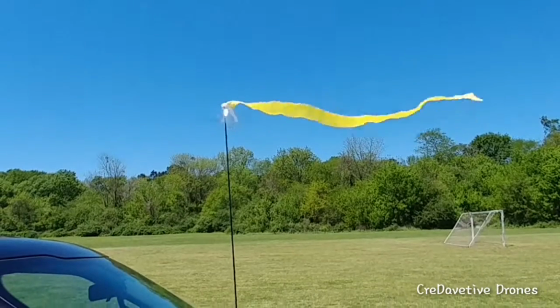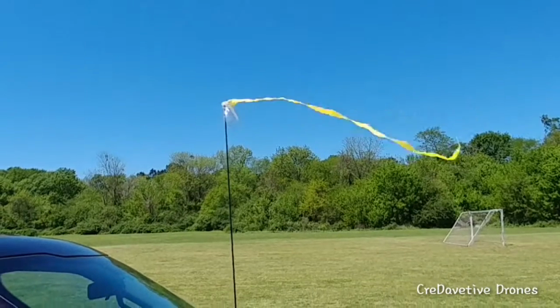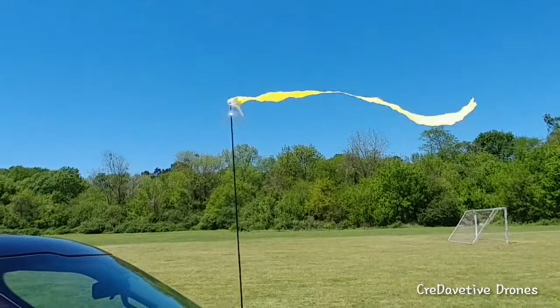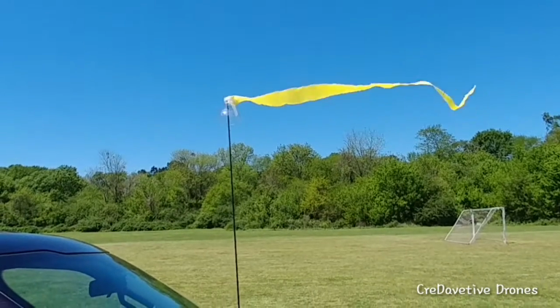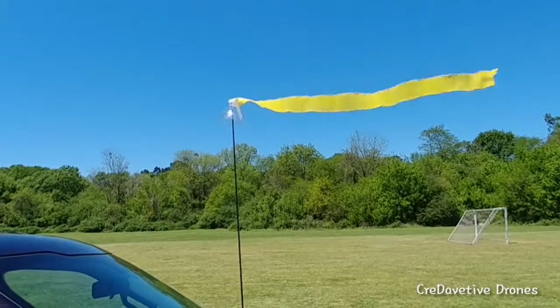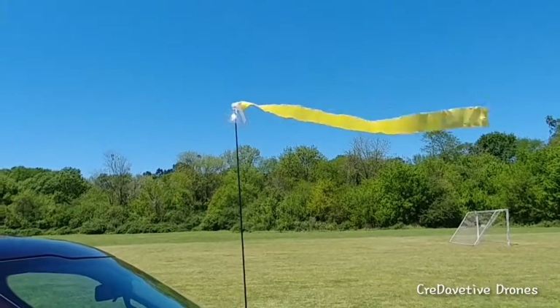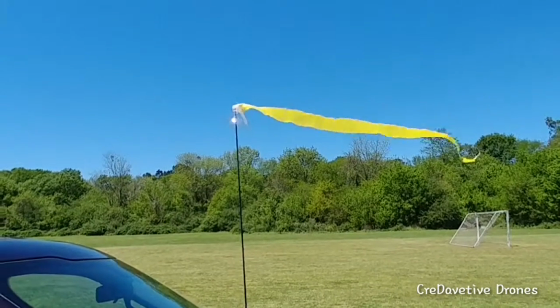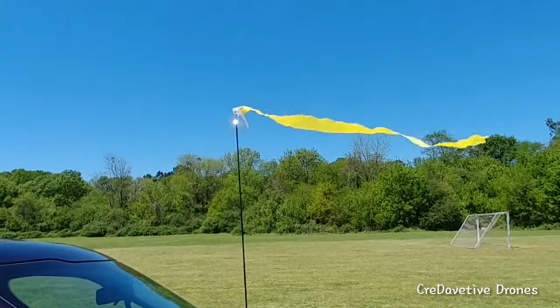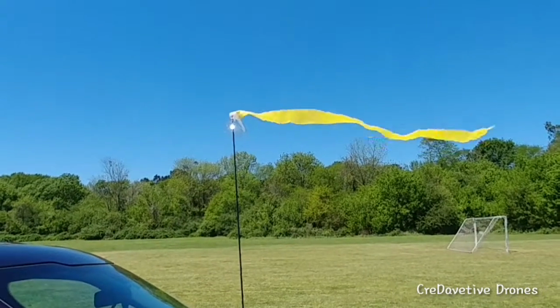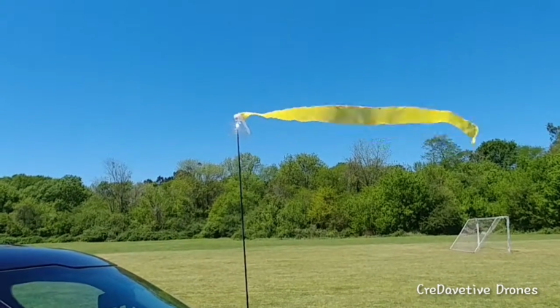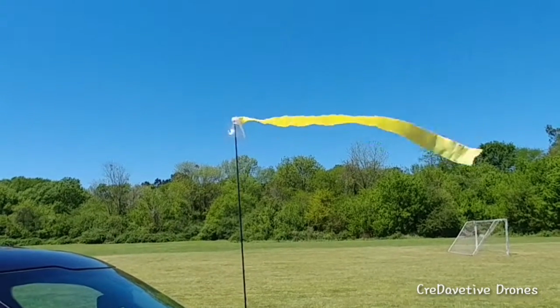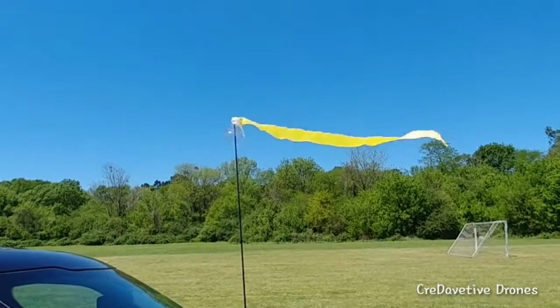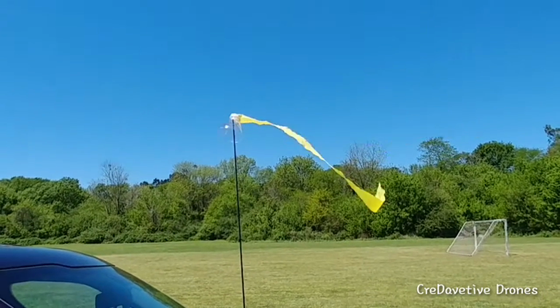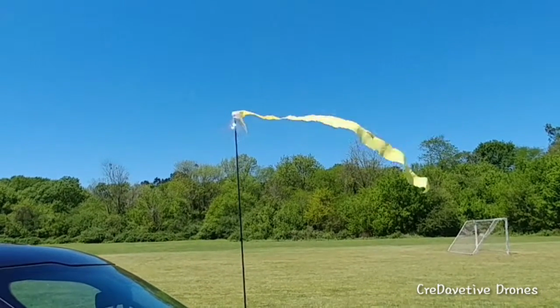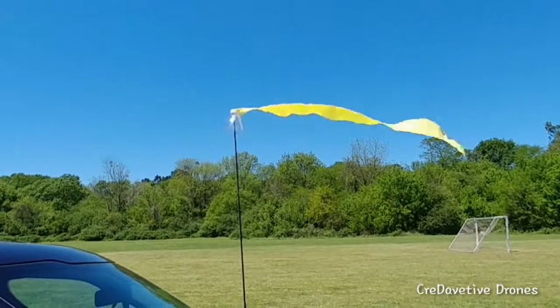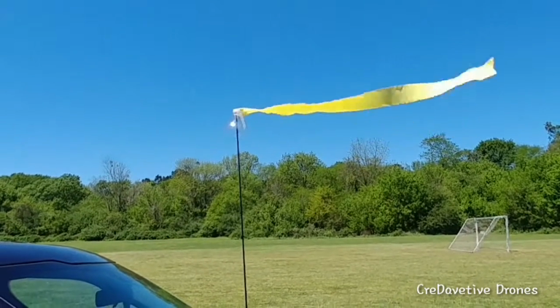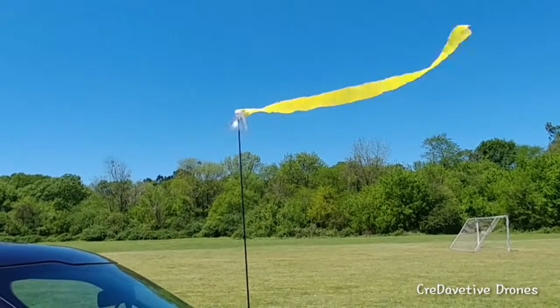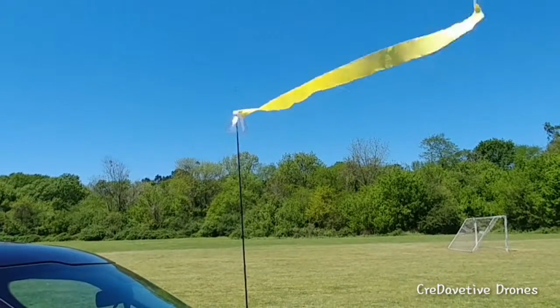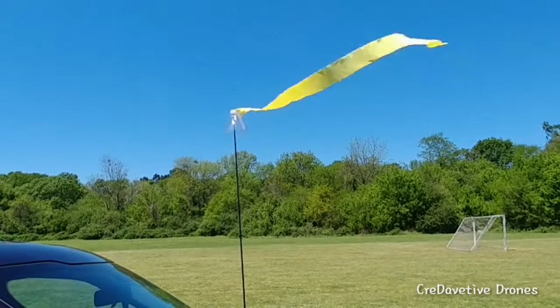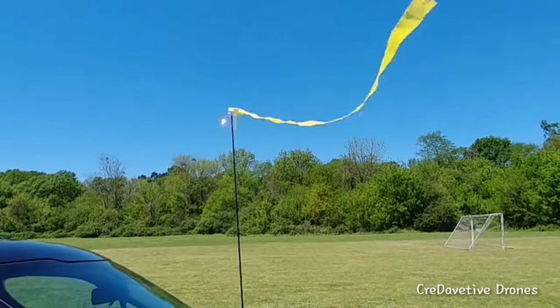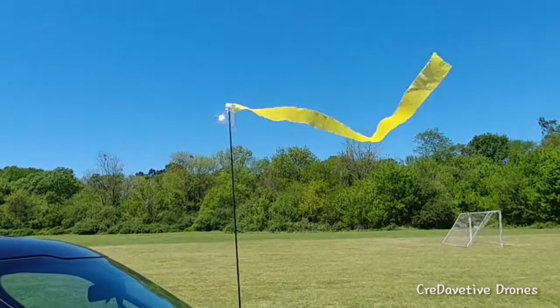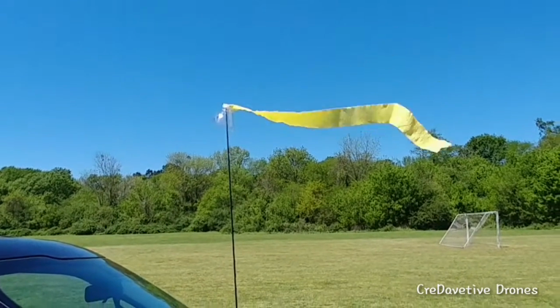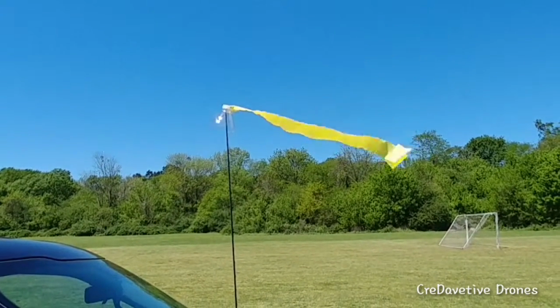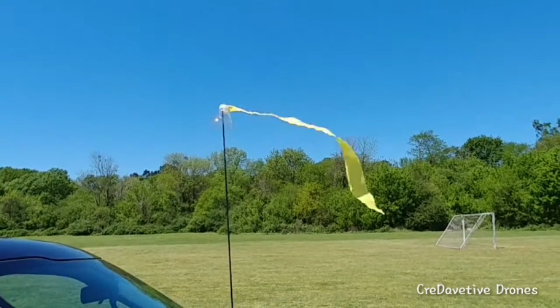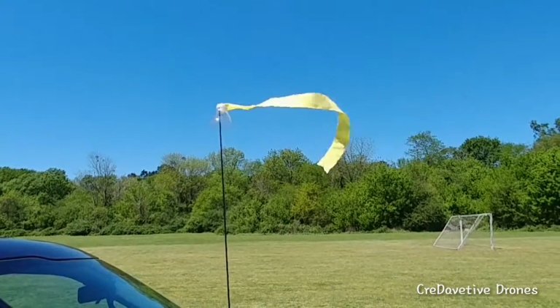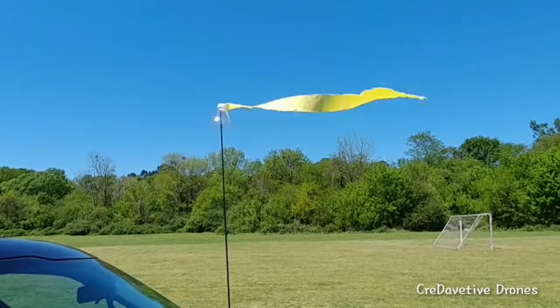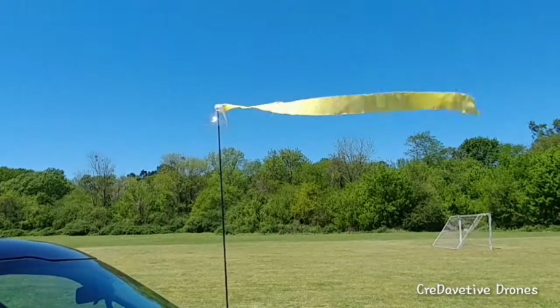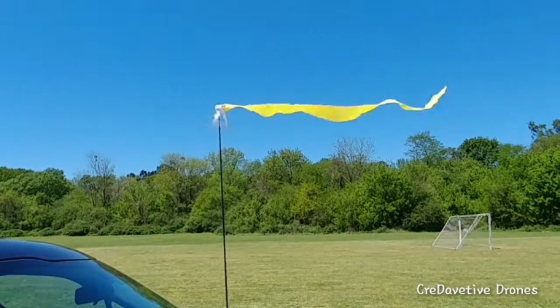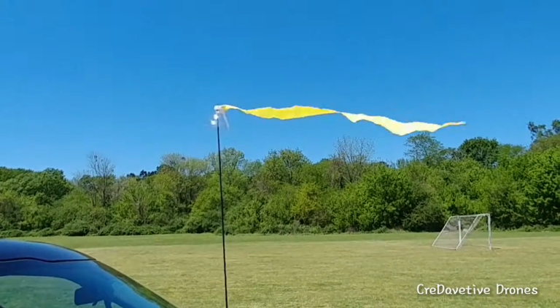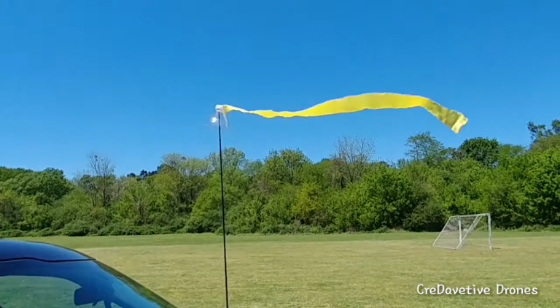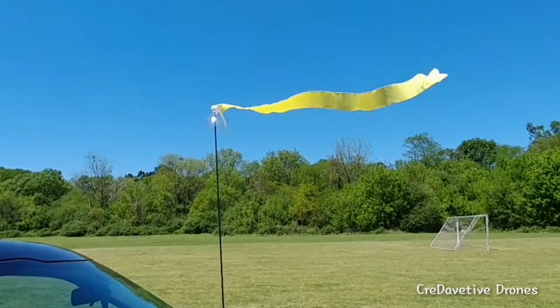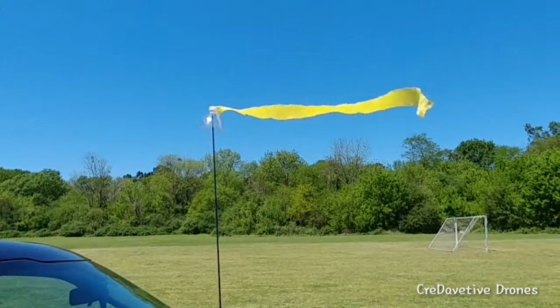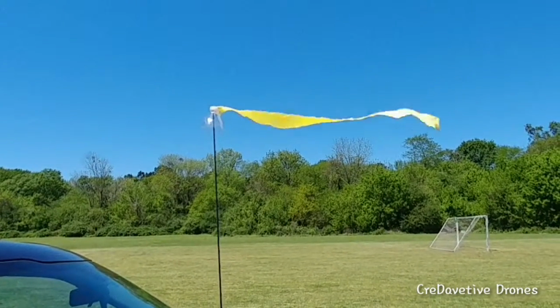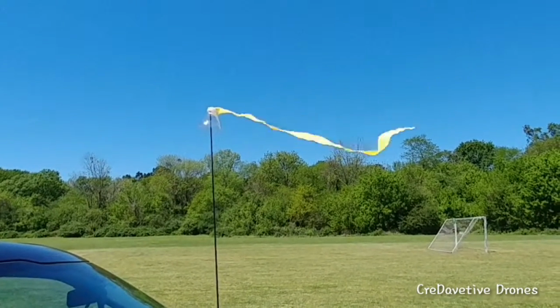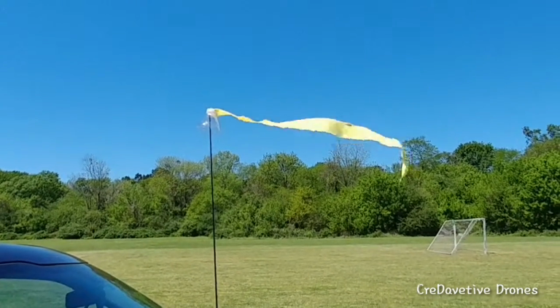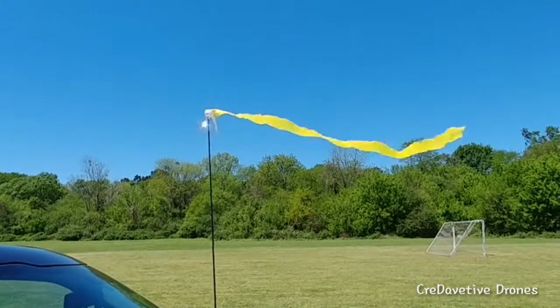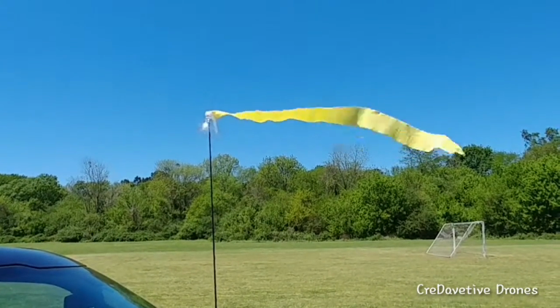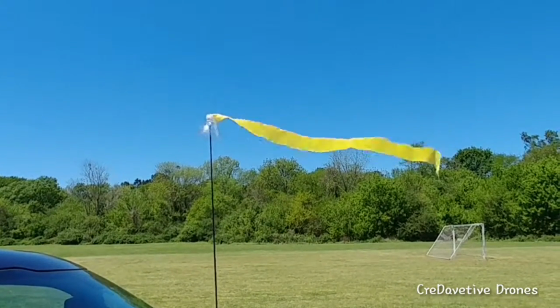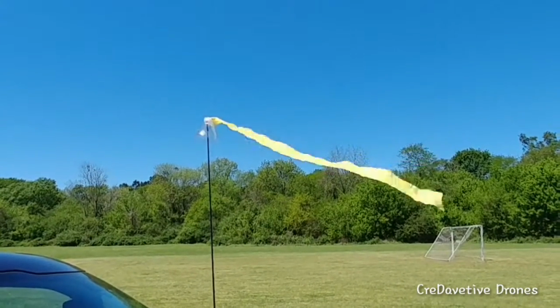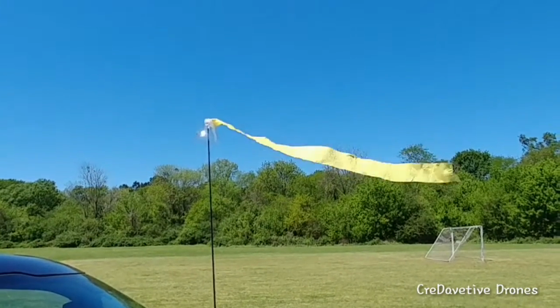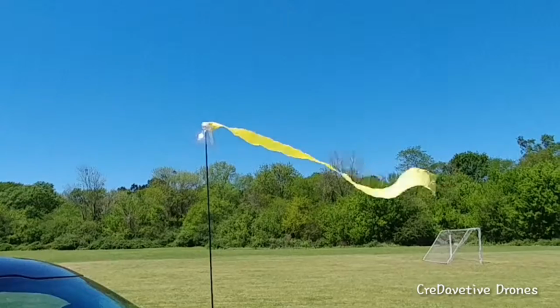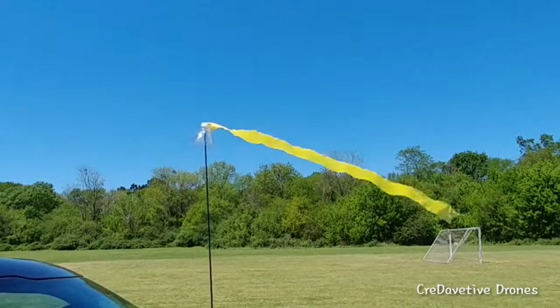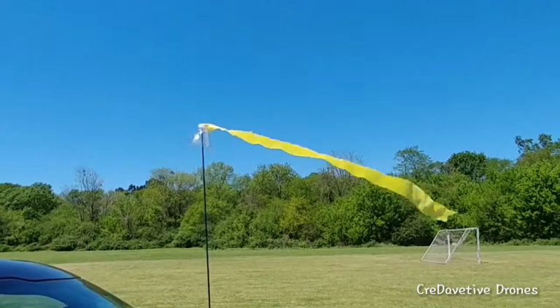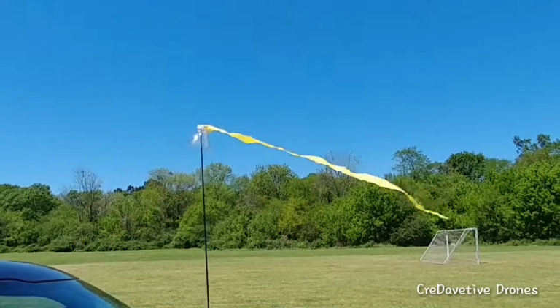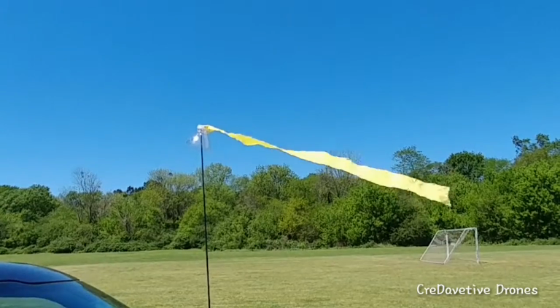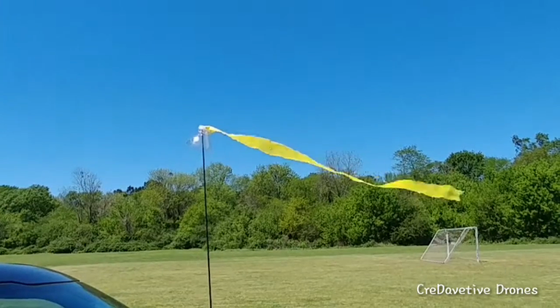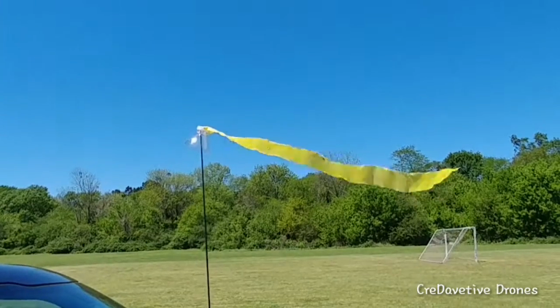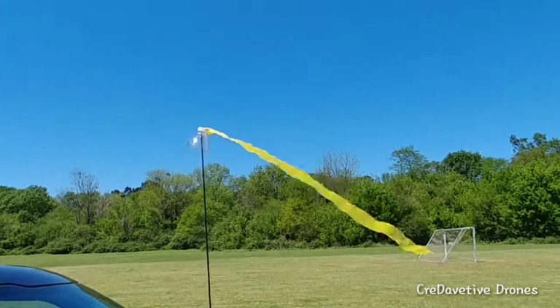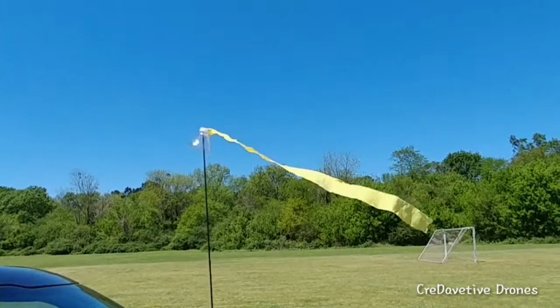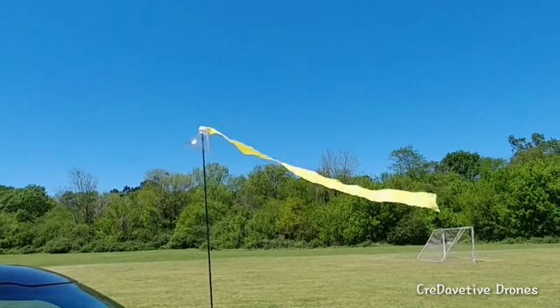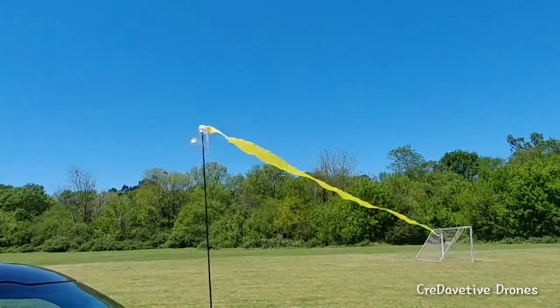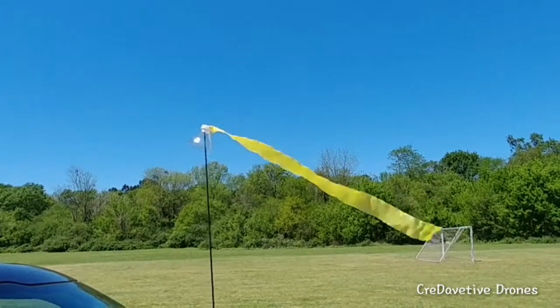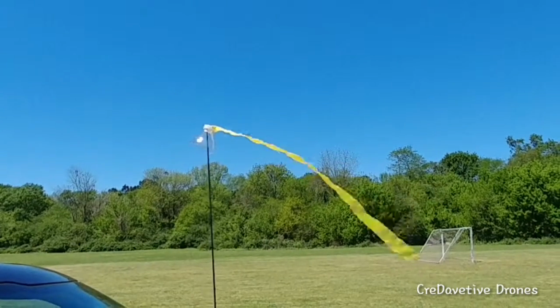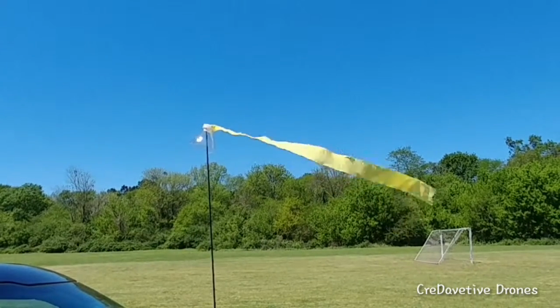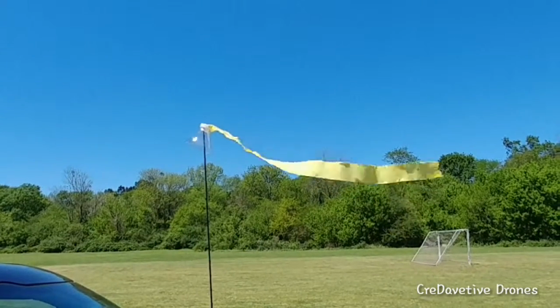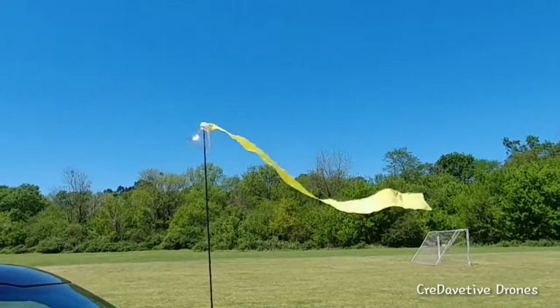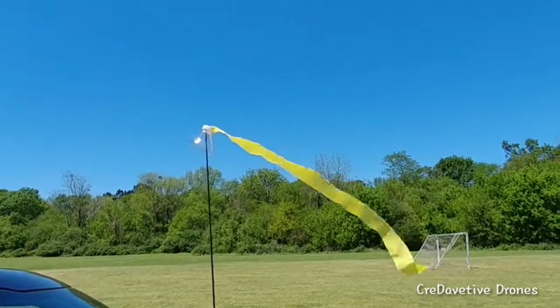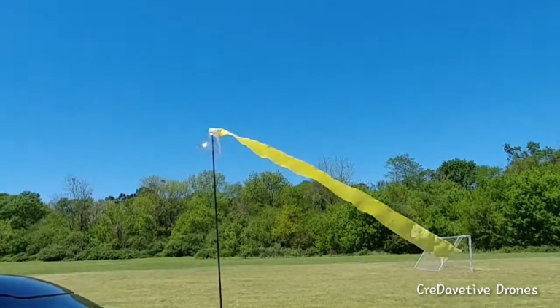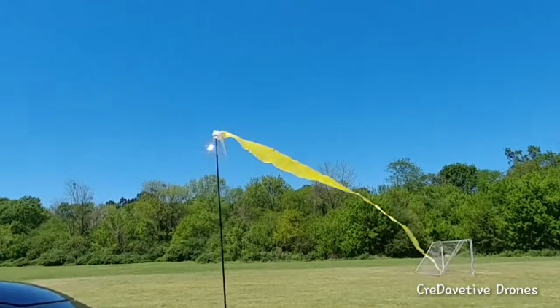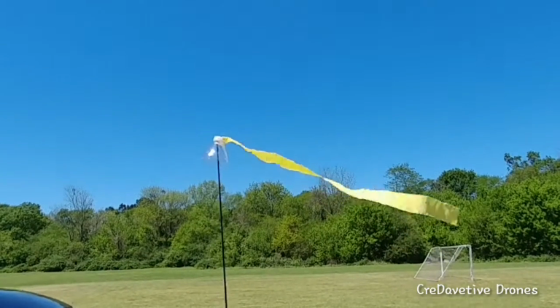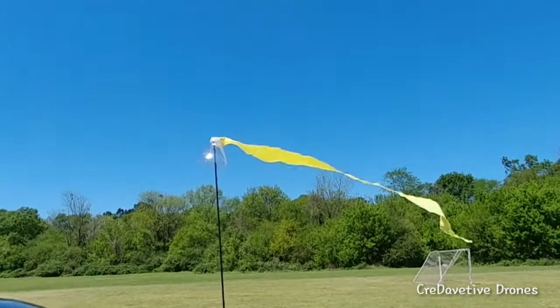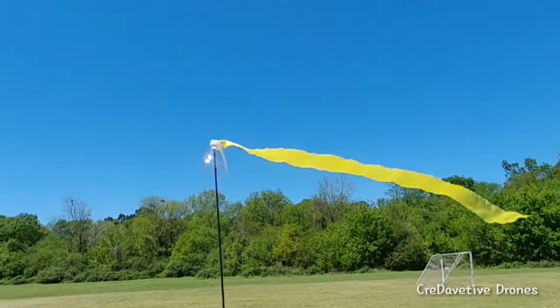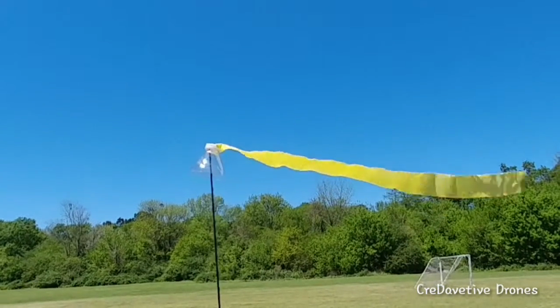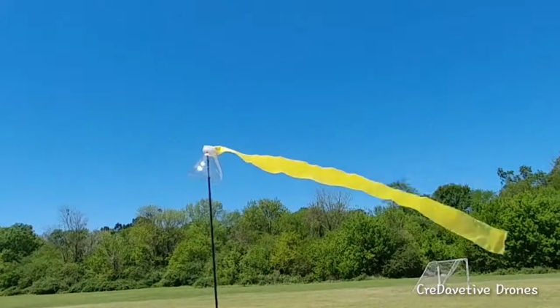Since I'm always in my vehicle, I always have an antenna. Now I always have a windsock. There you go. Dave It Yourself at its finest.